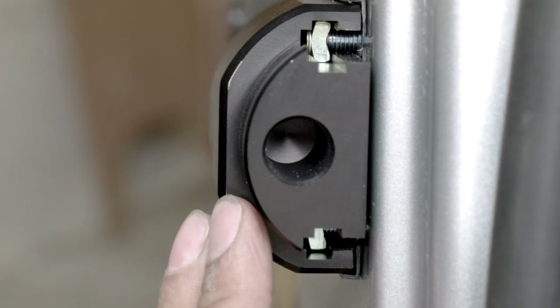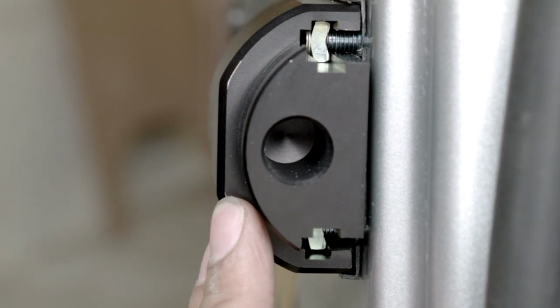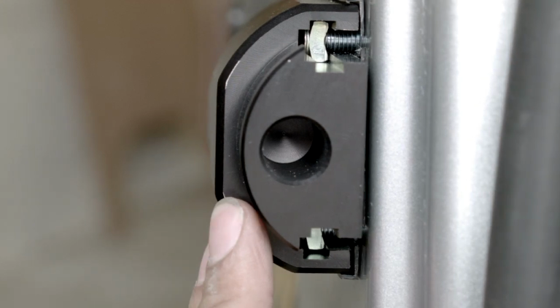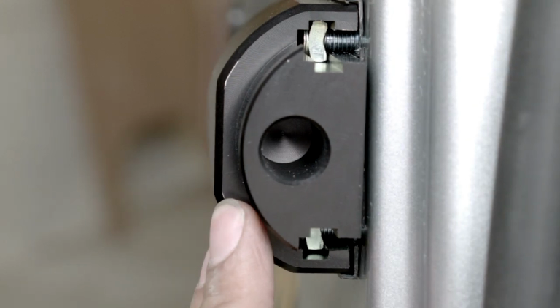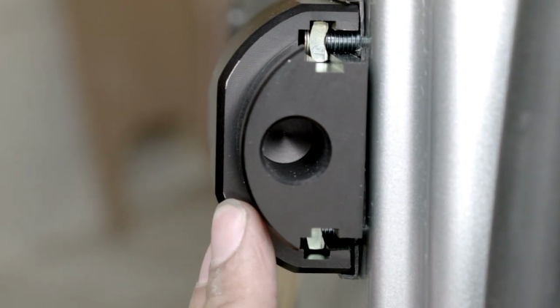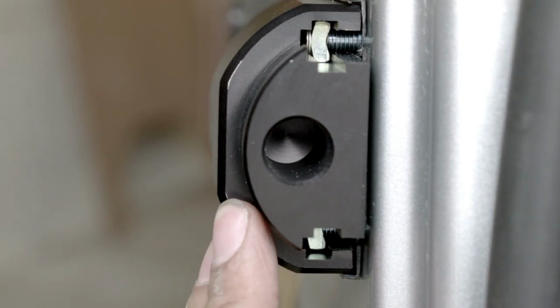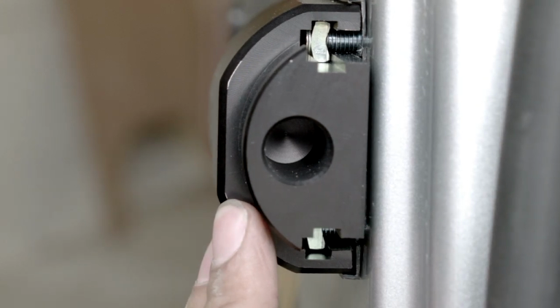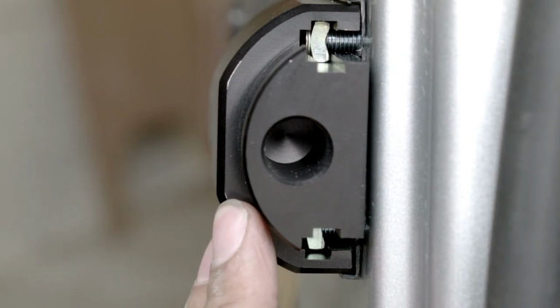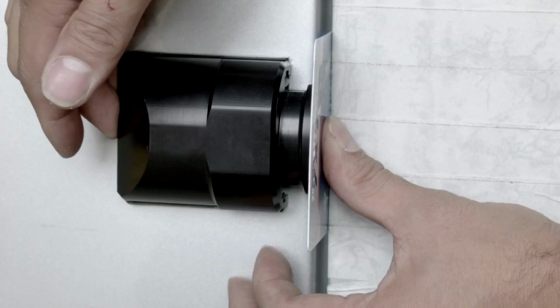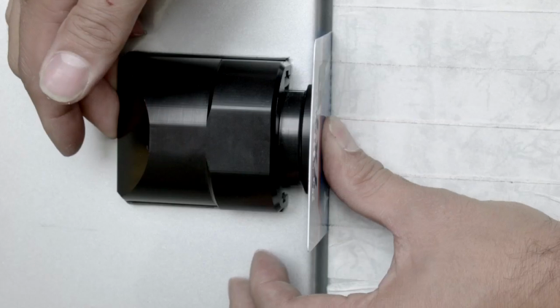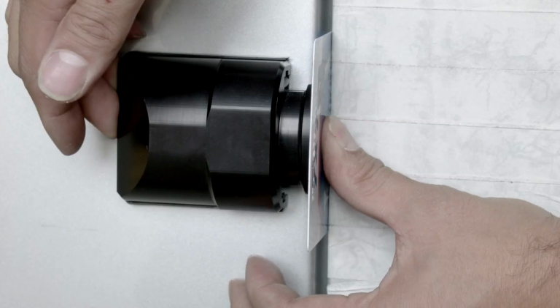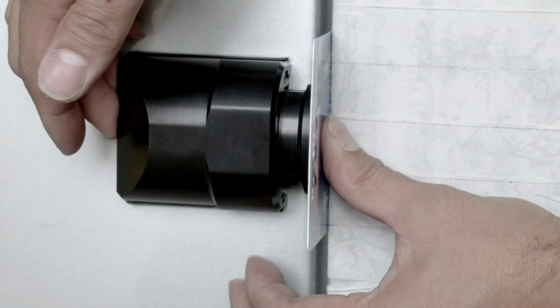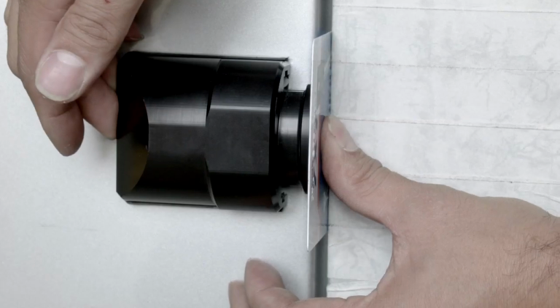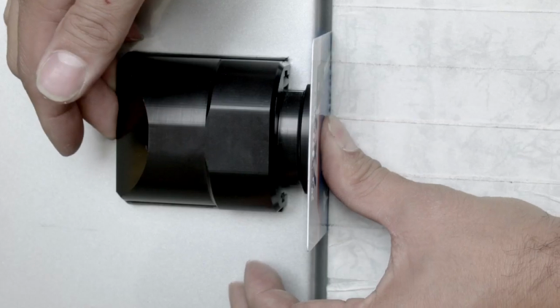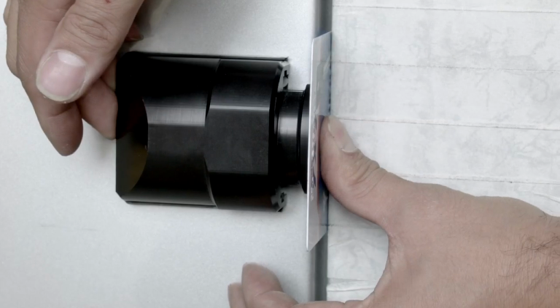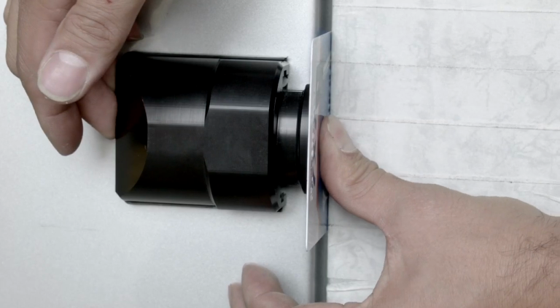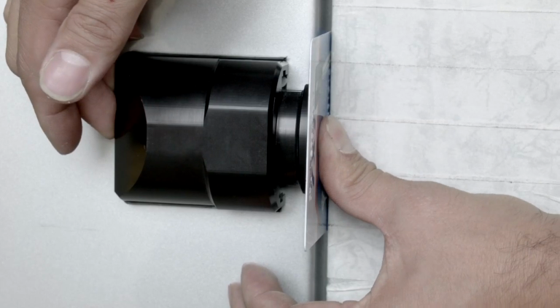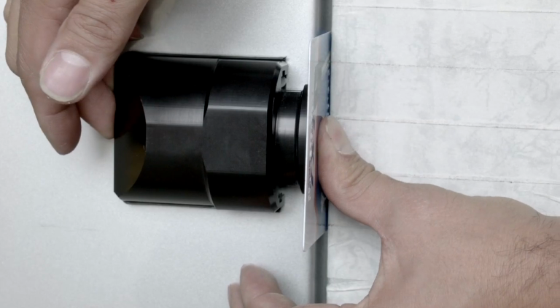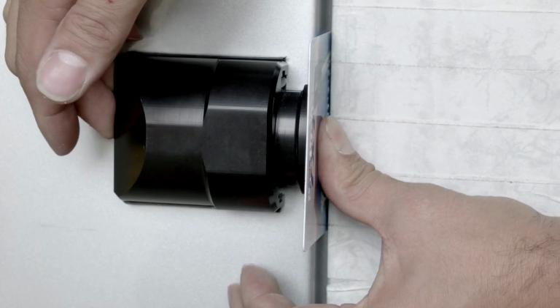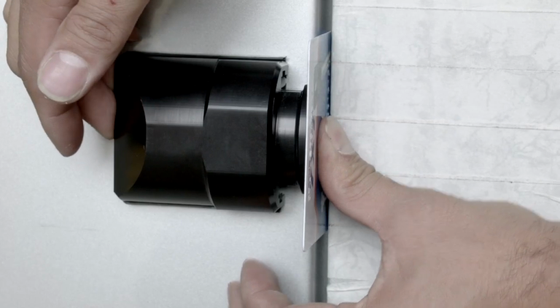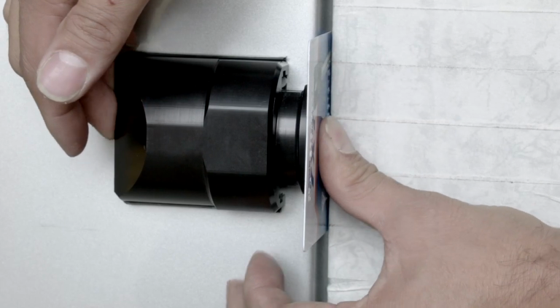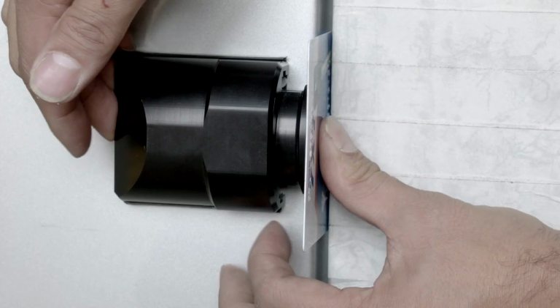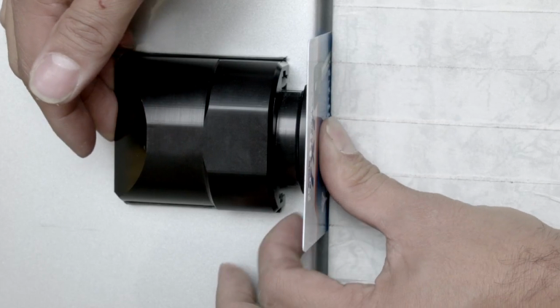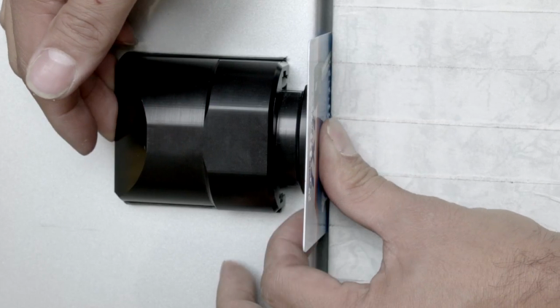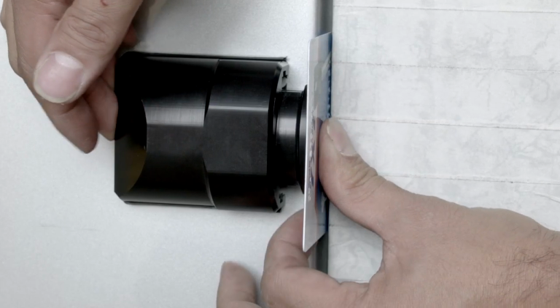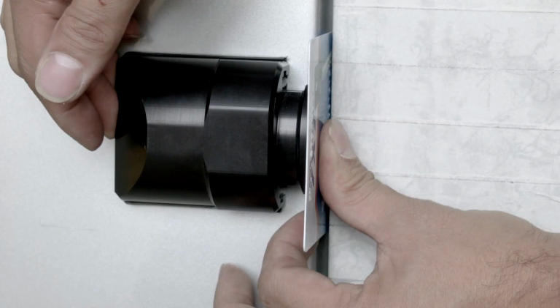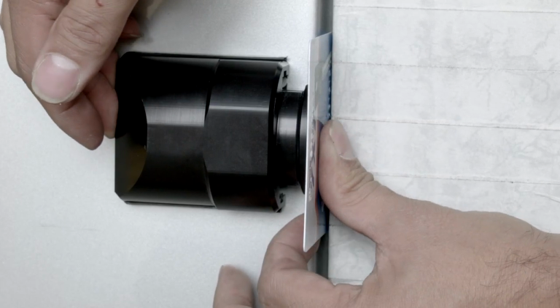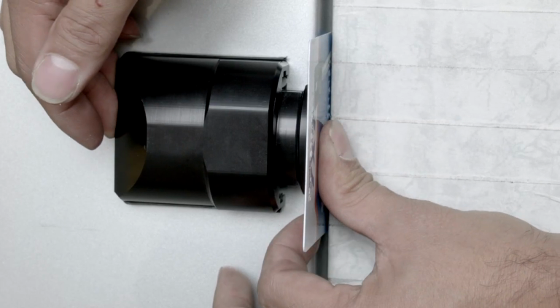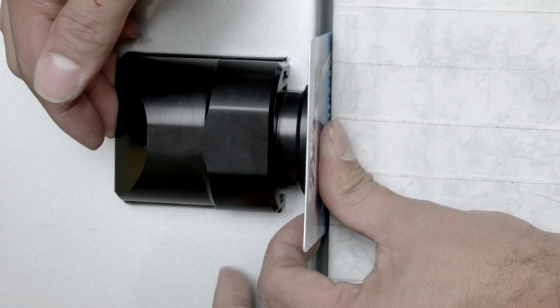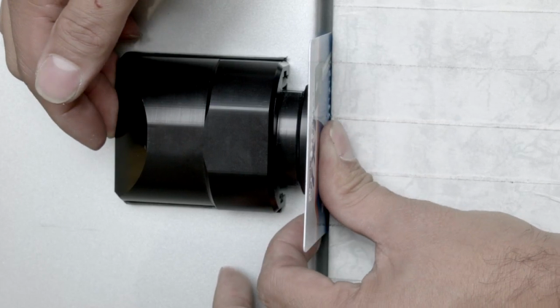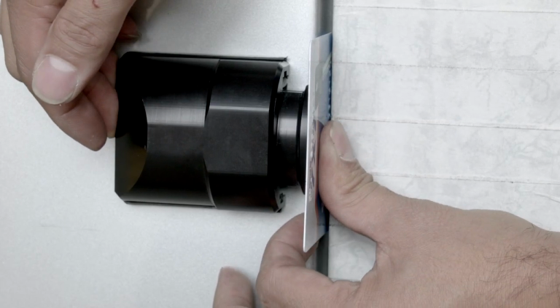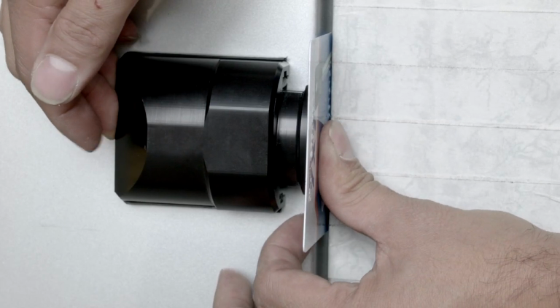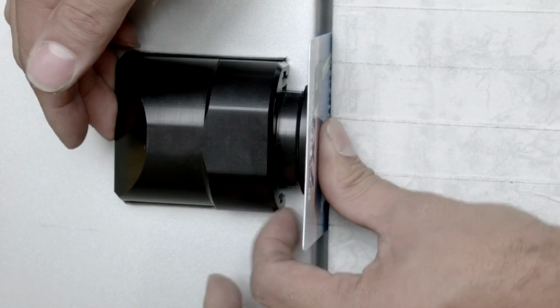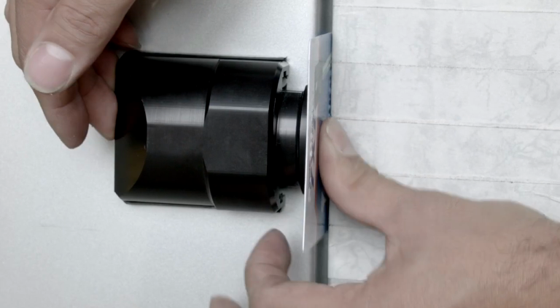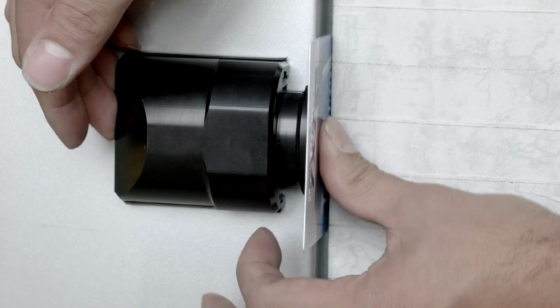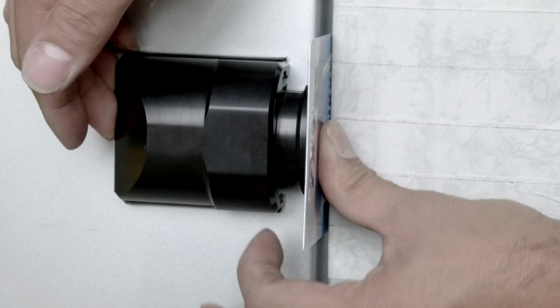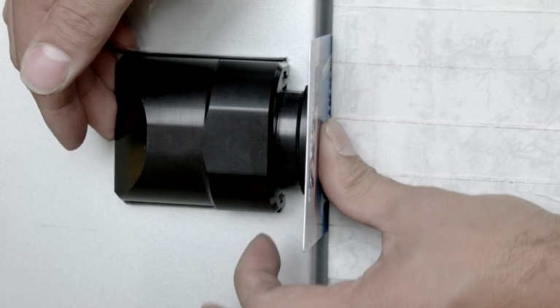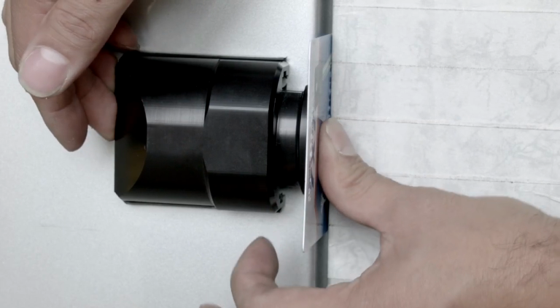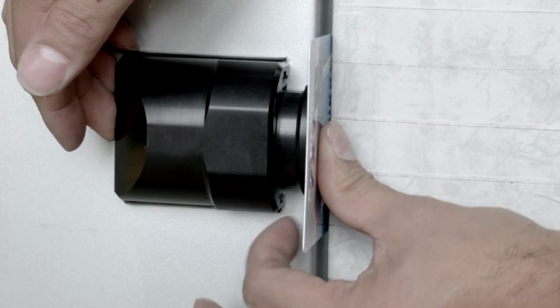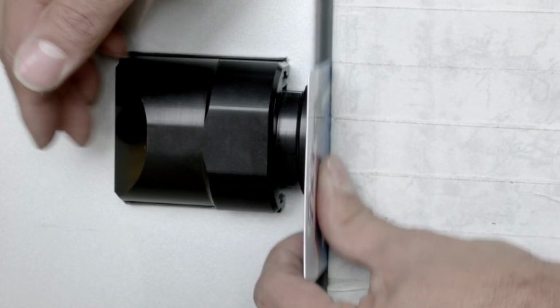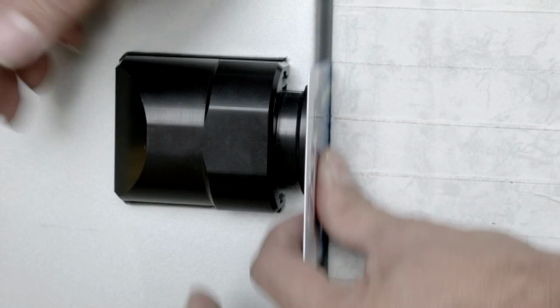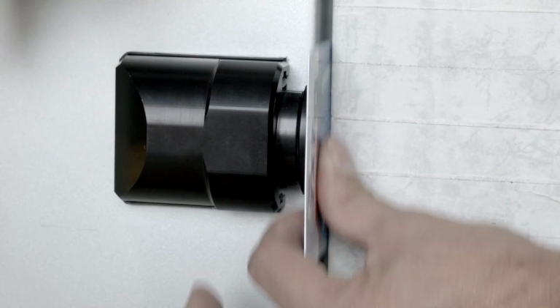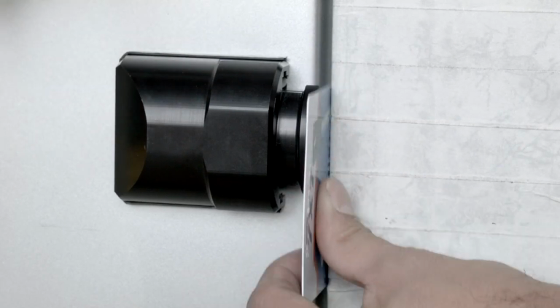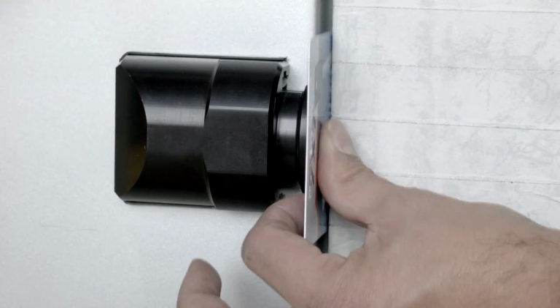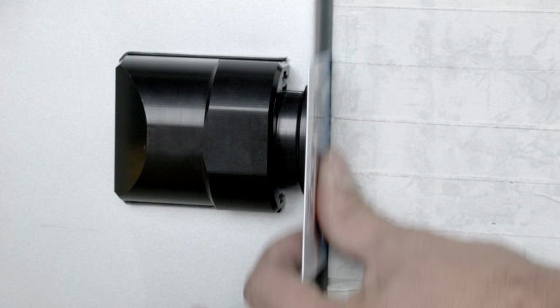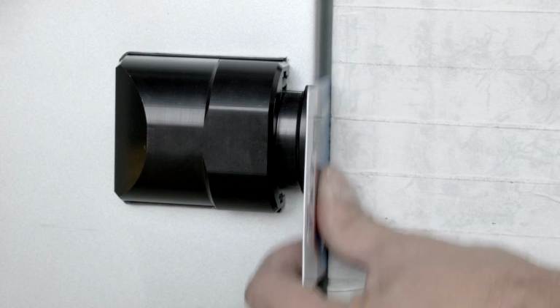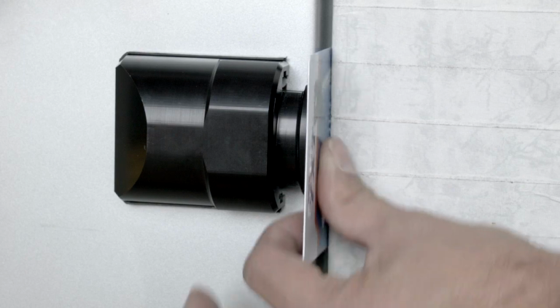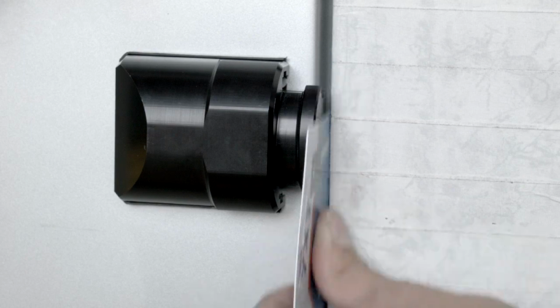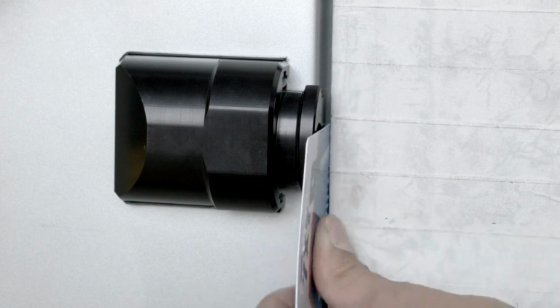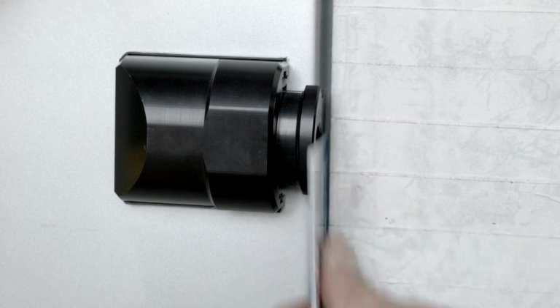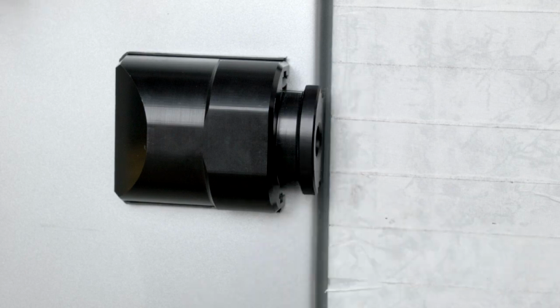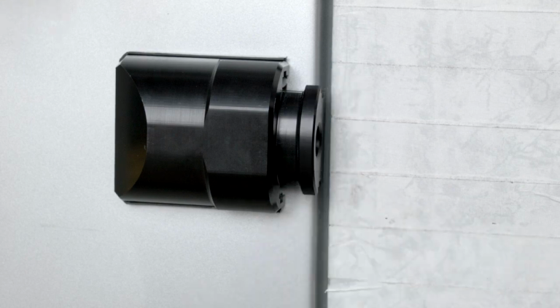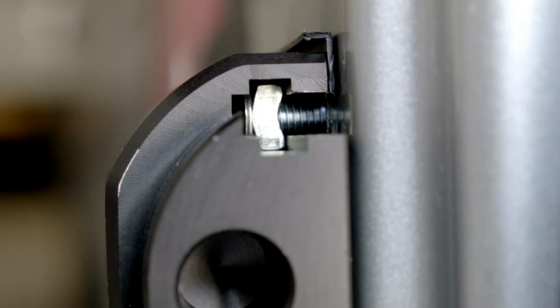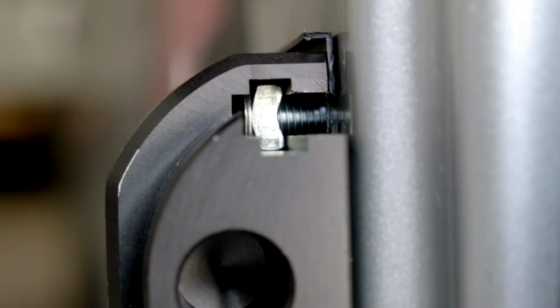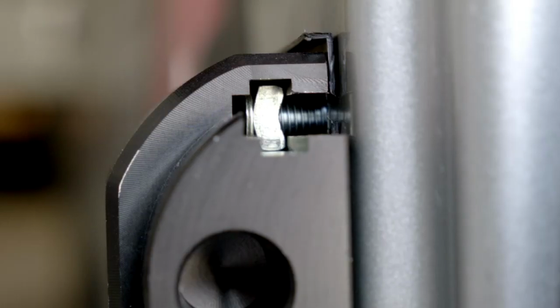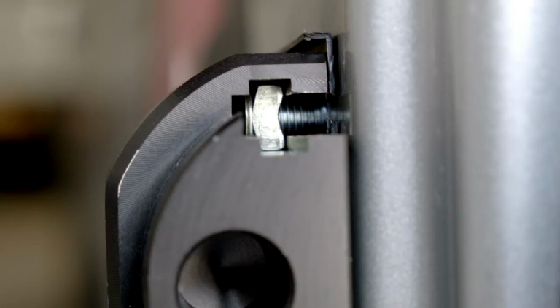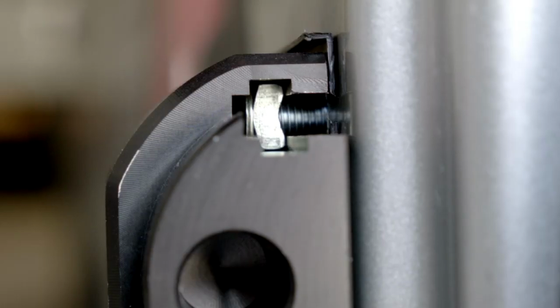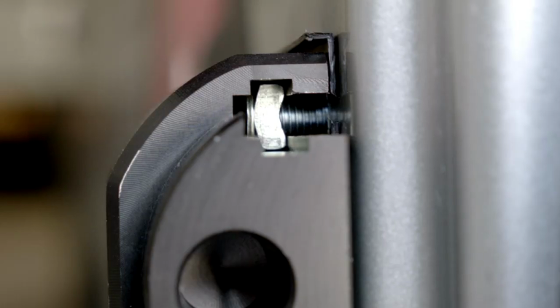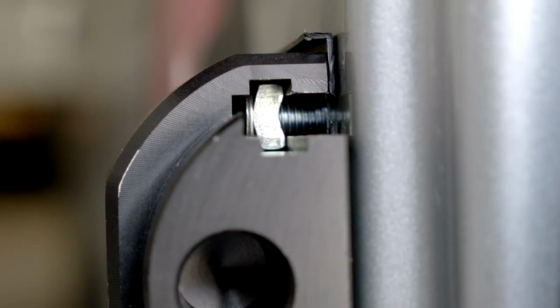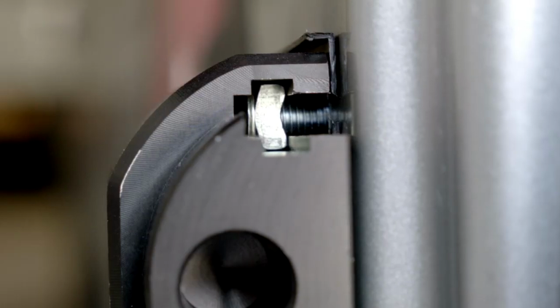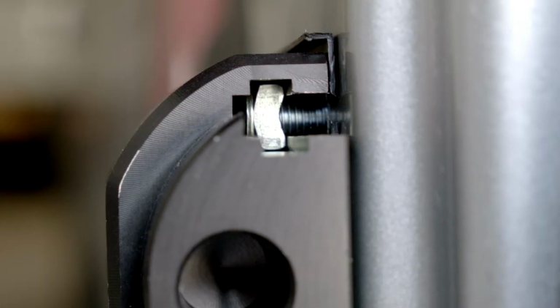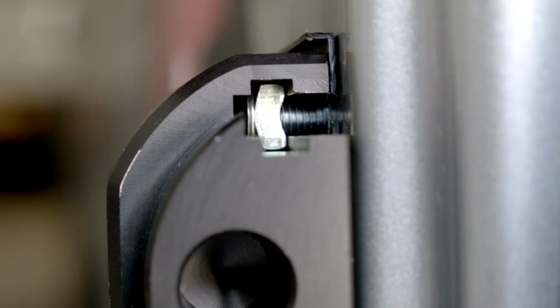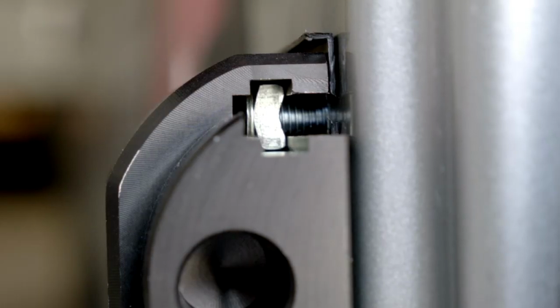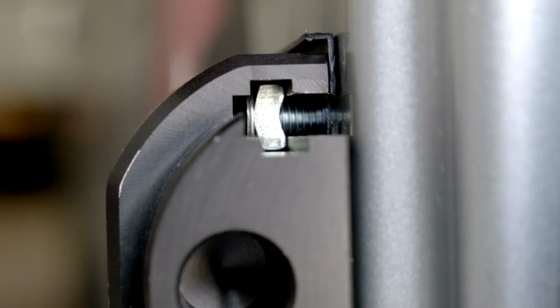We can now check the position of the lock by closing the door. Once confirmed, we can pinch tighten the fixings using the hex key.